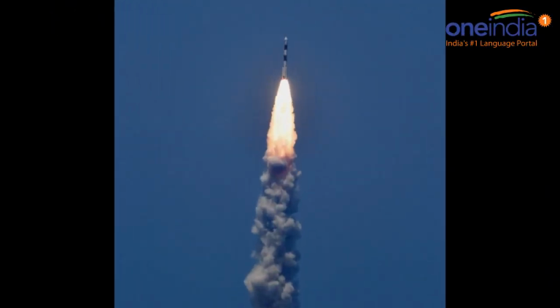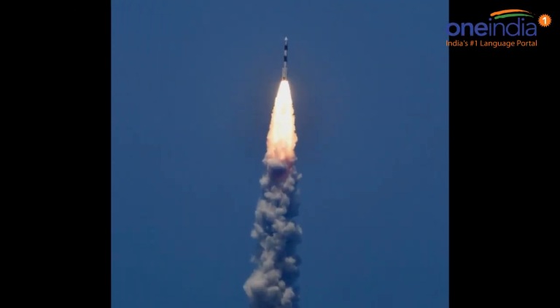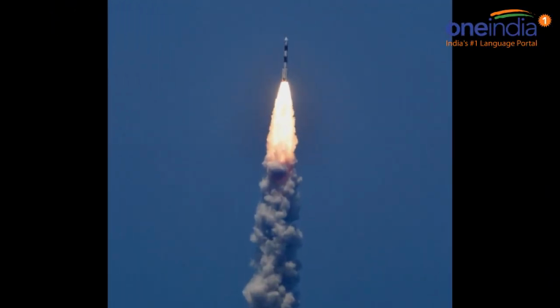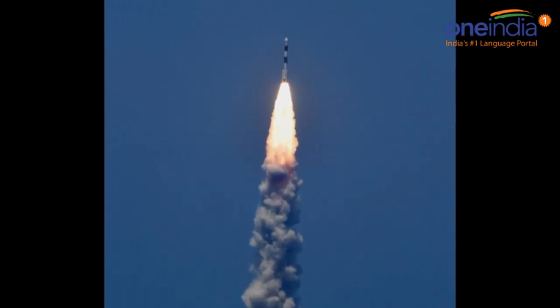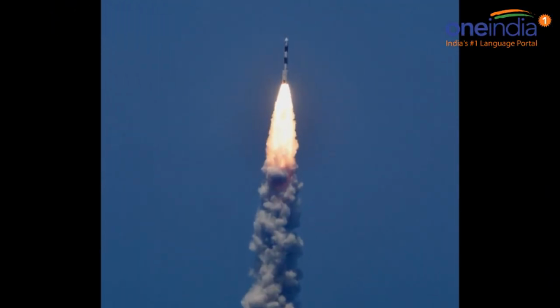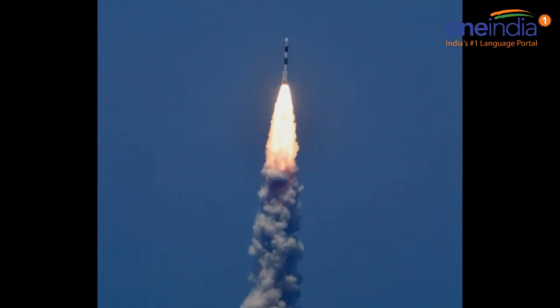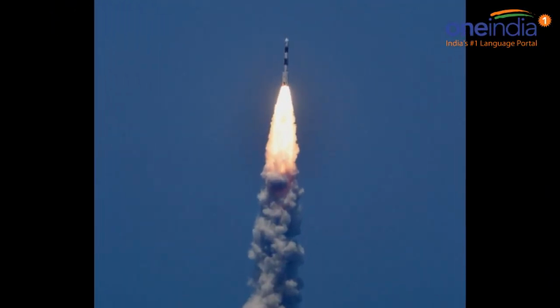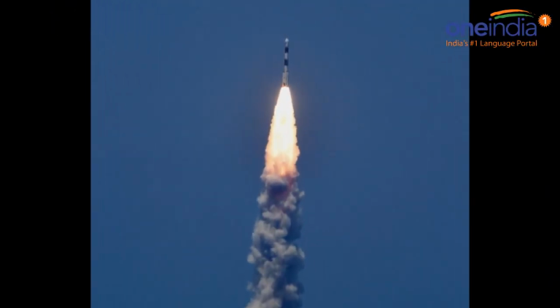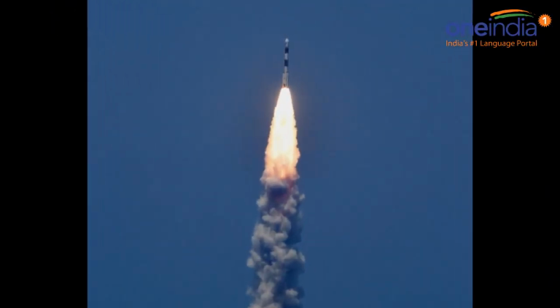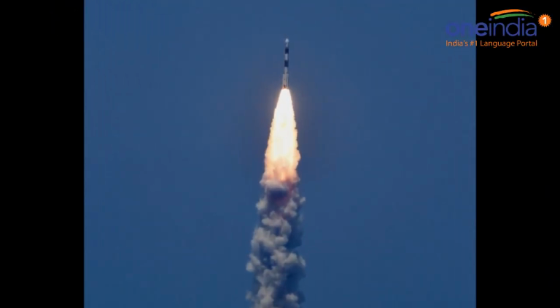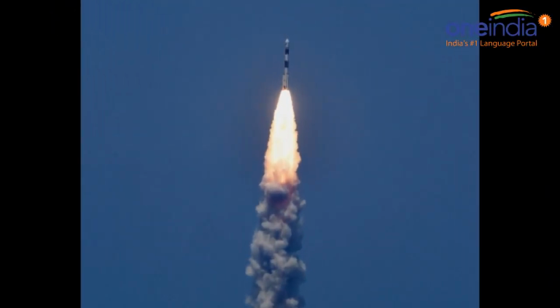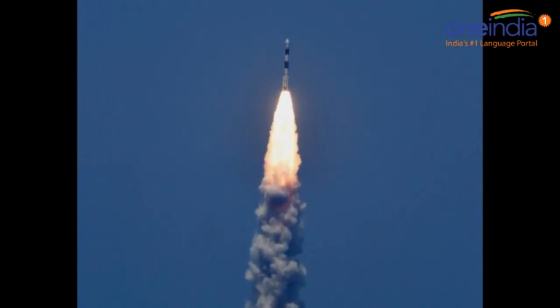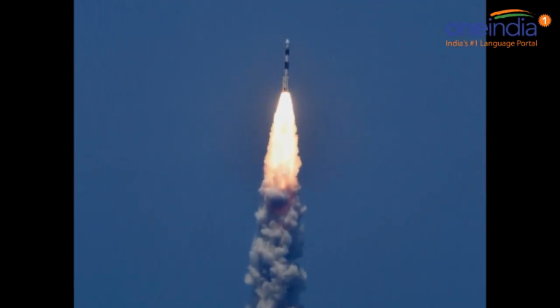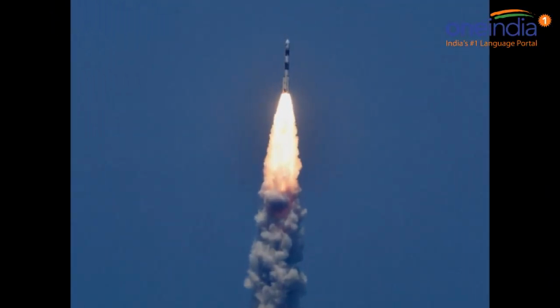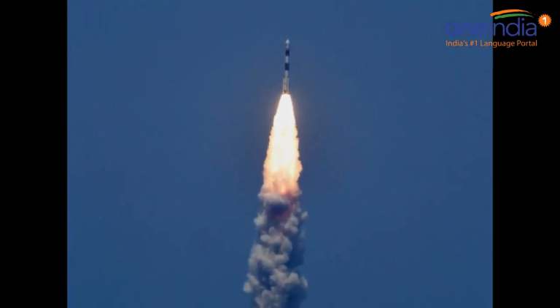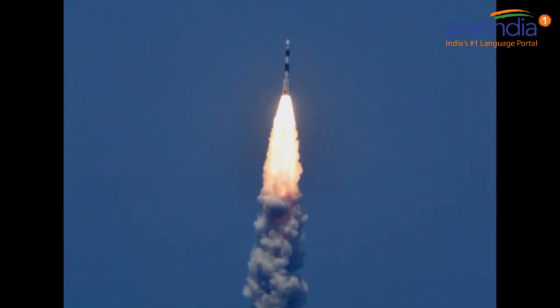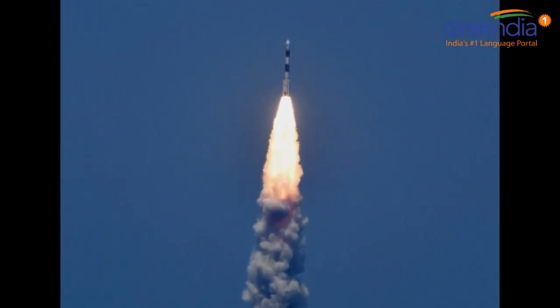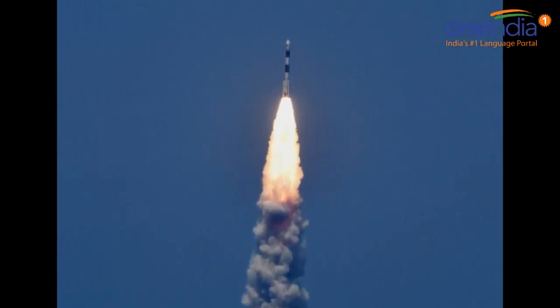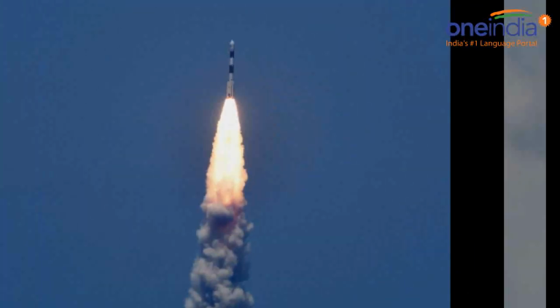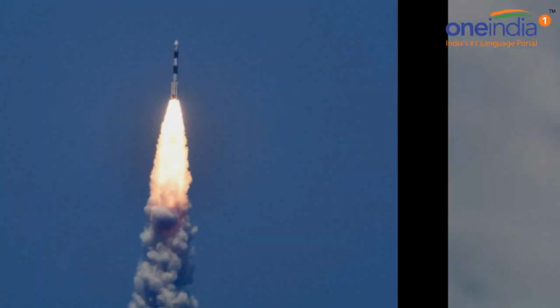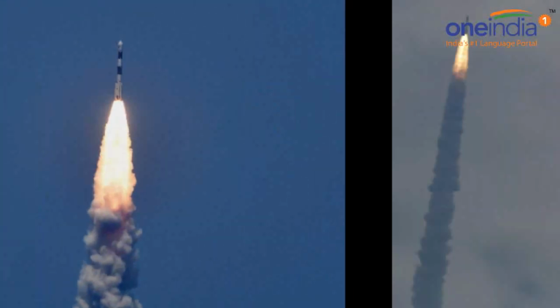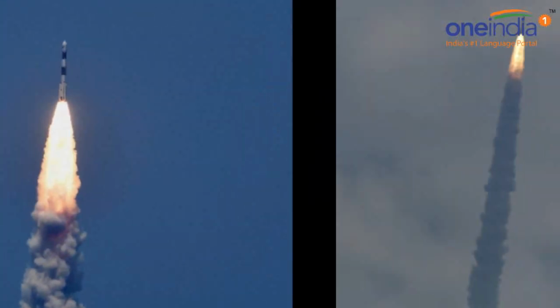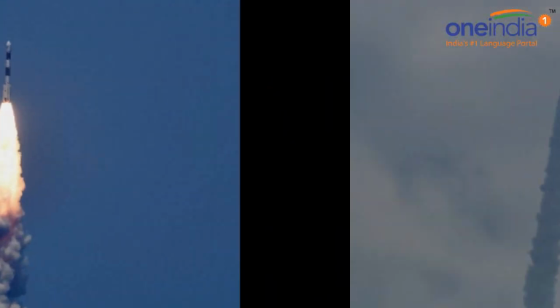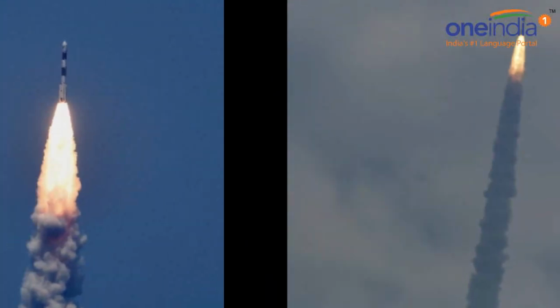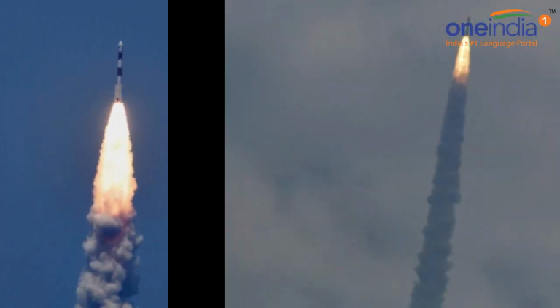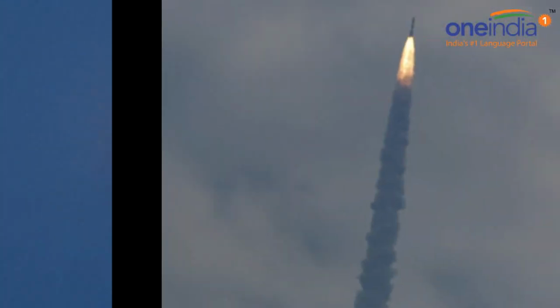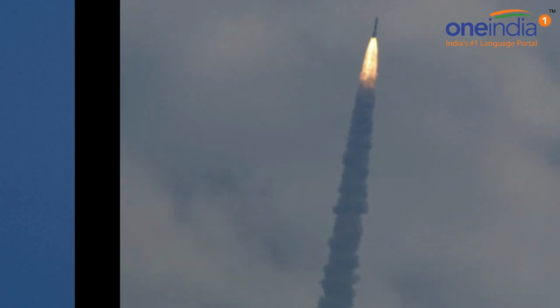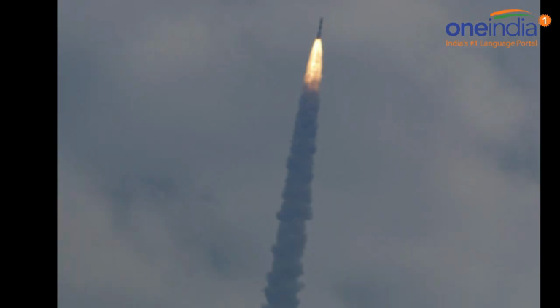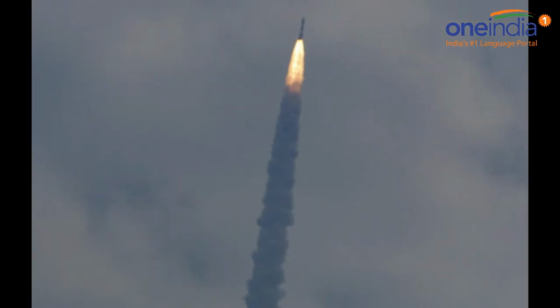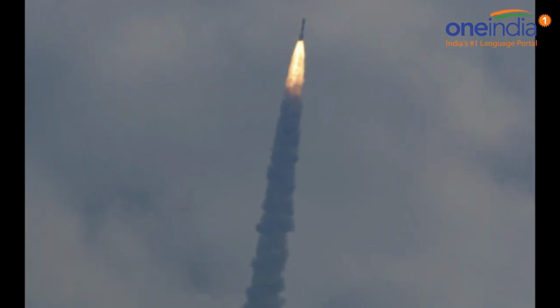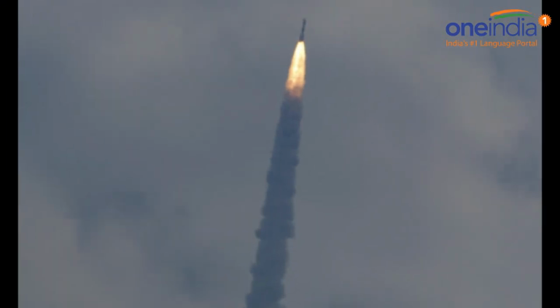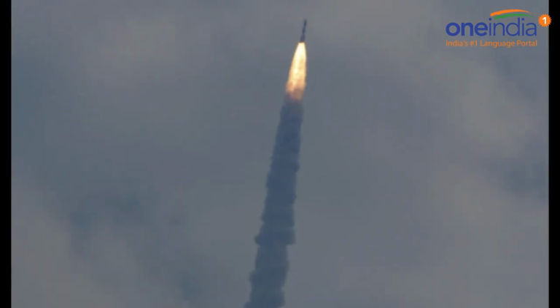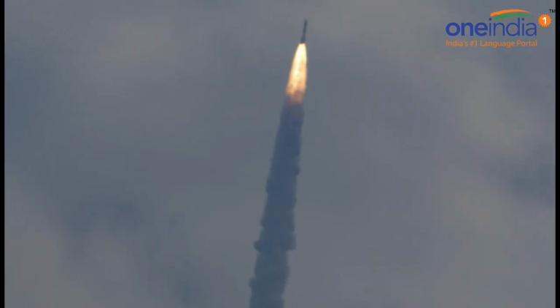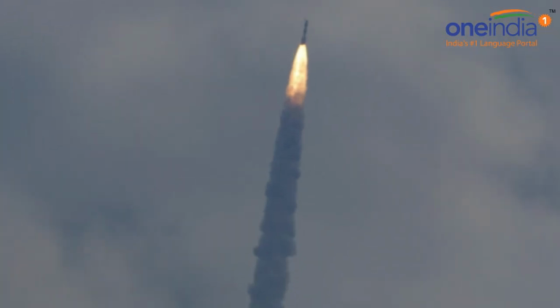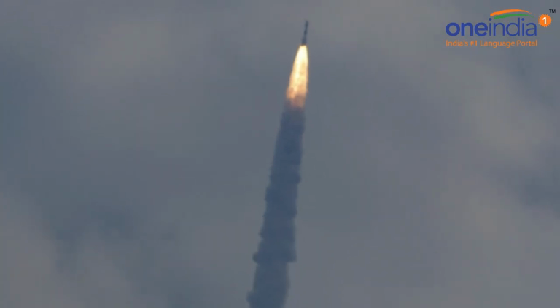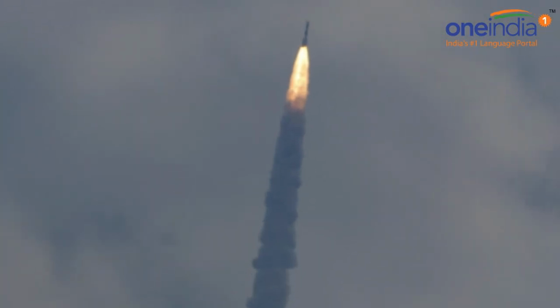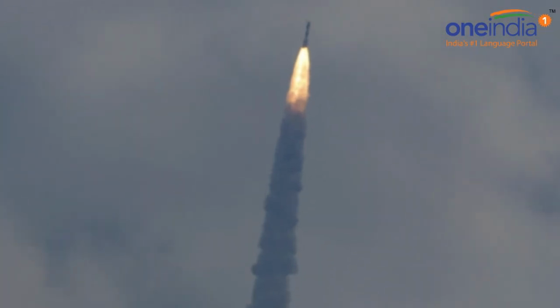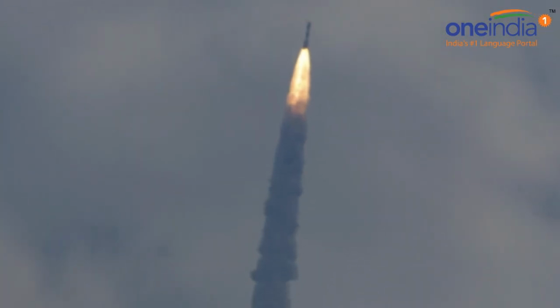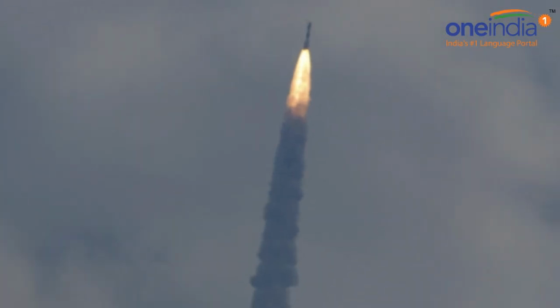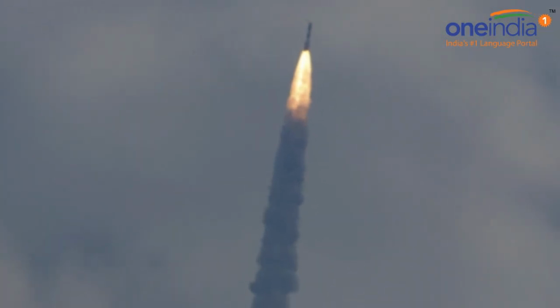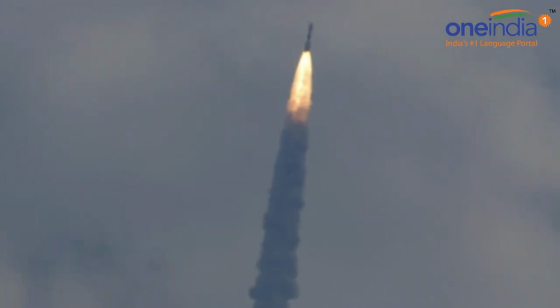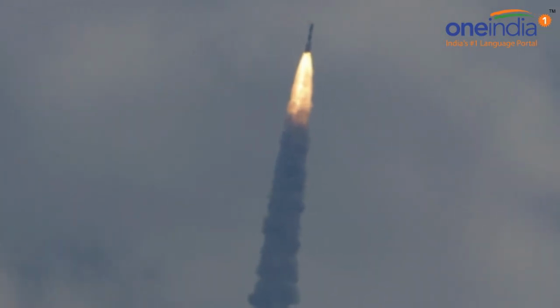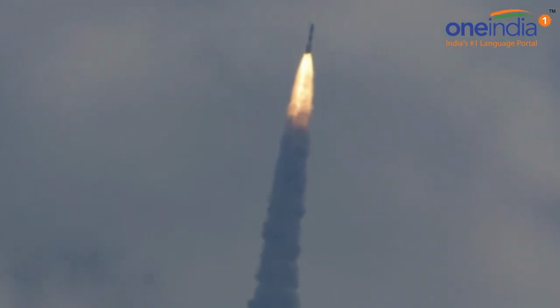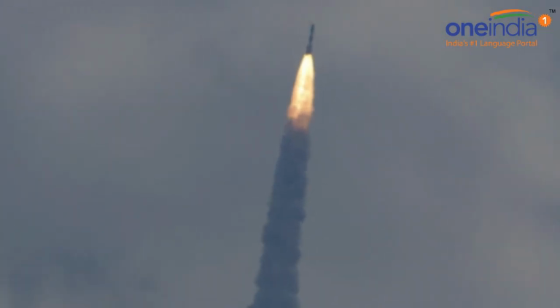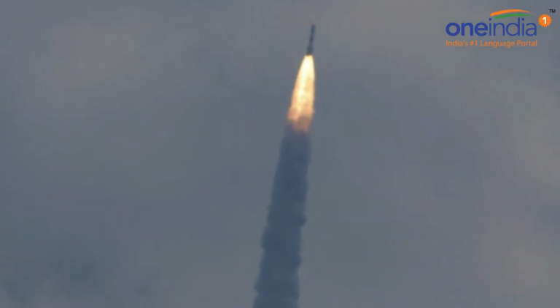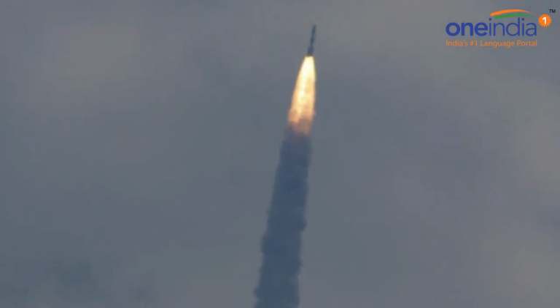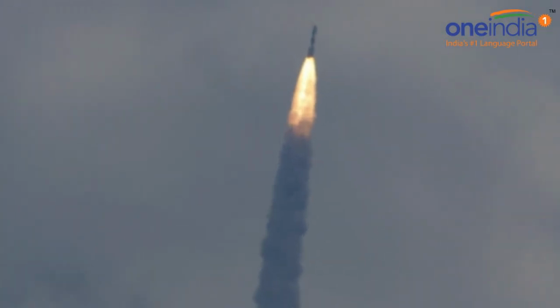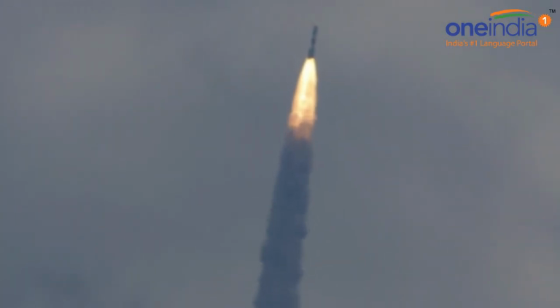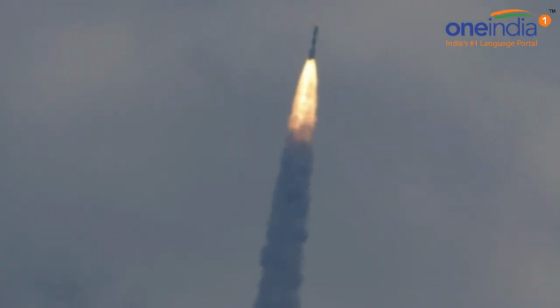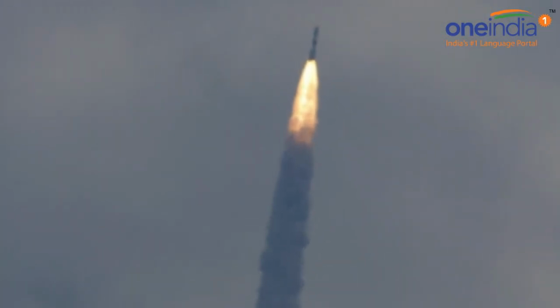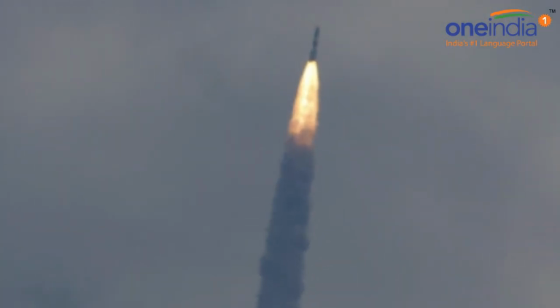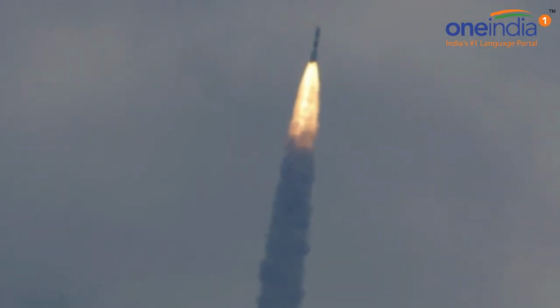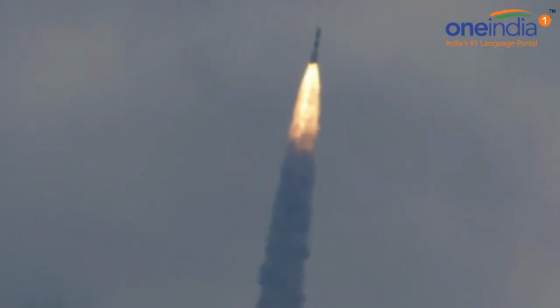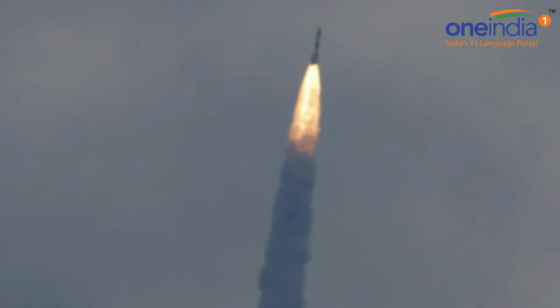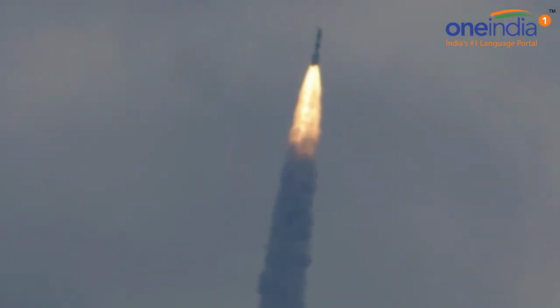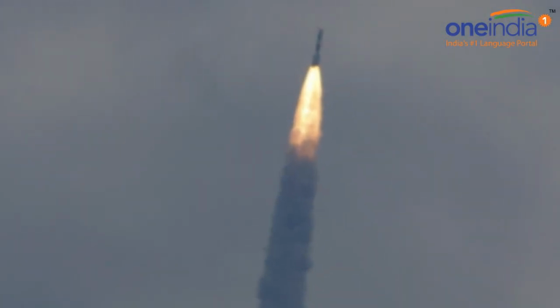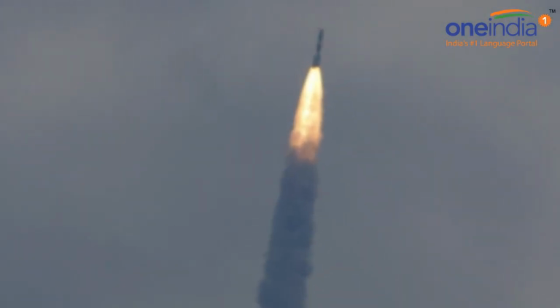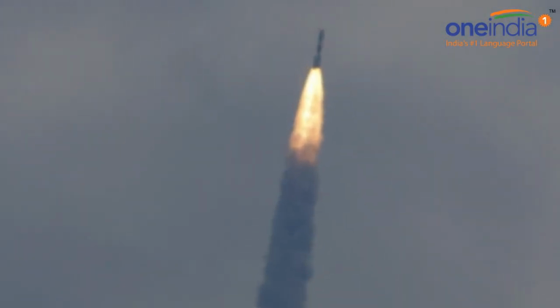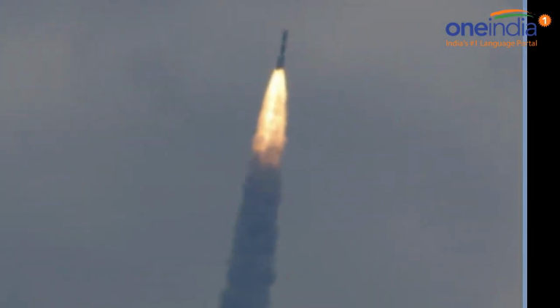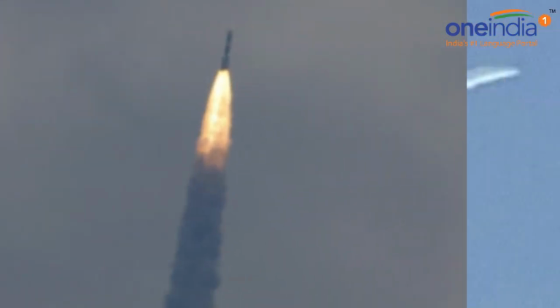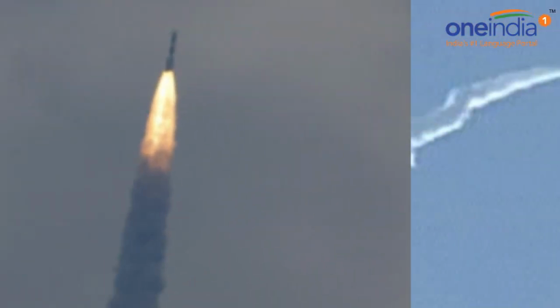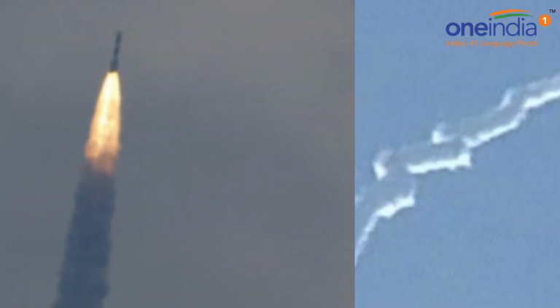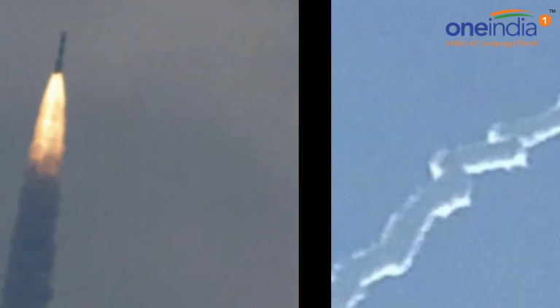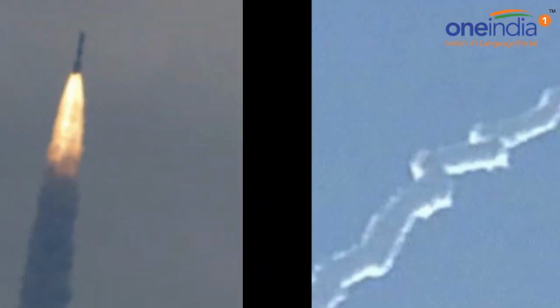It was built at the Vikram Sarabhai Space Centre in Tiruvannantpuram by a team of 600 scientists over 5 years.